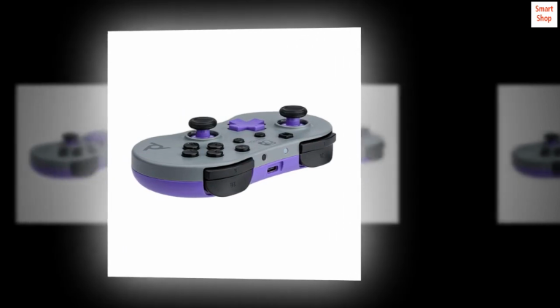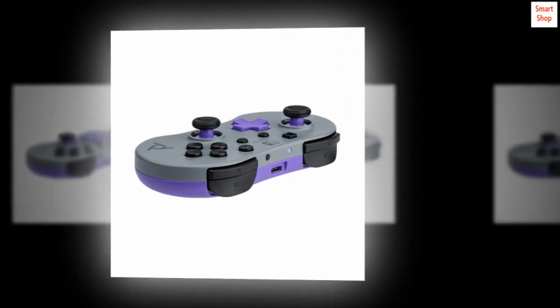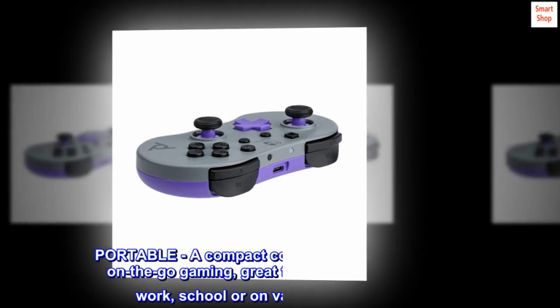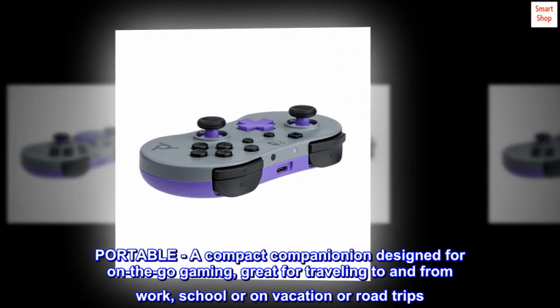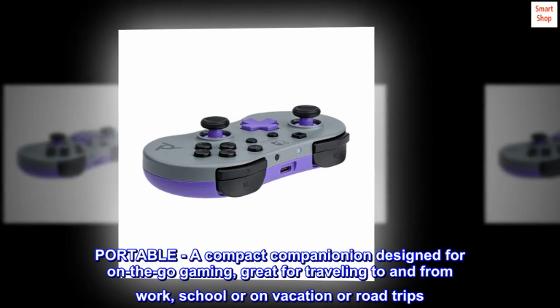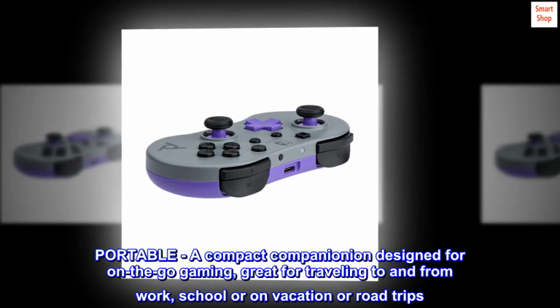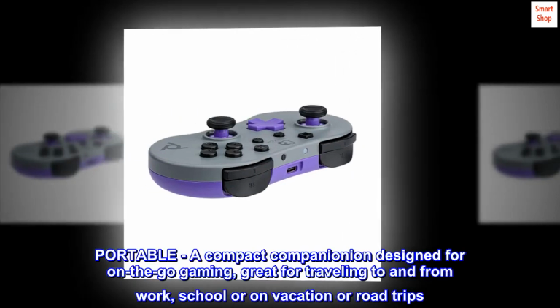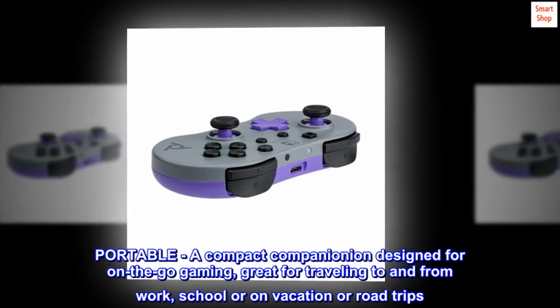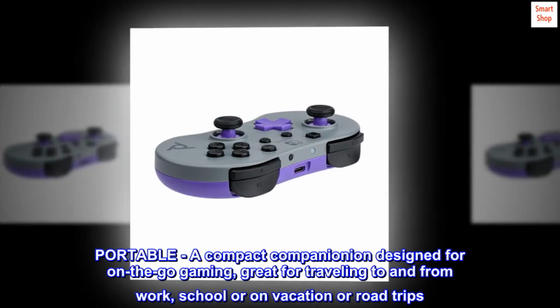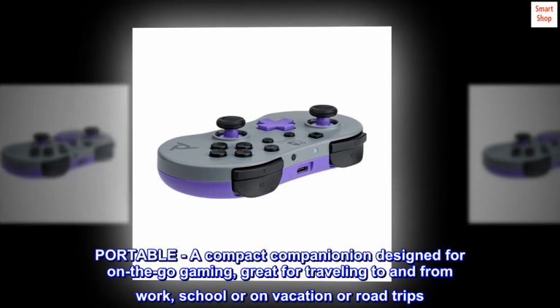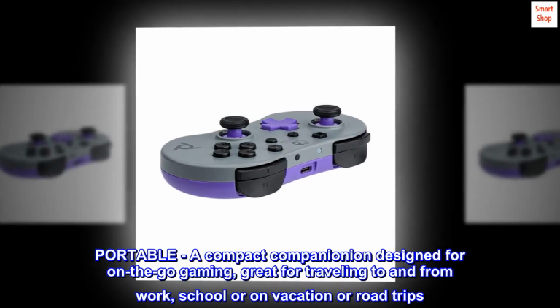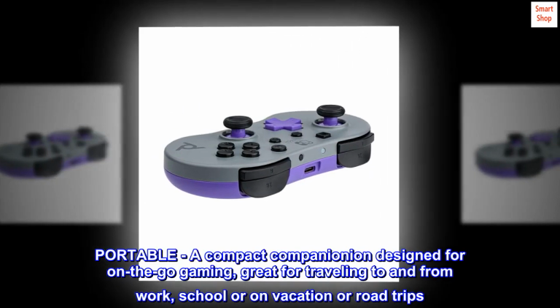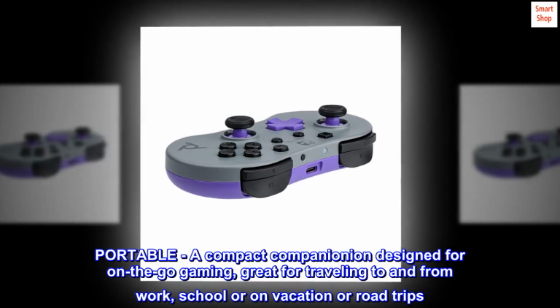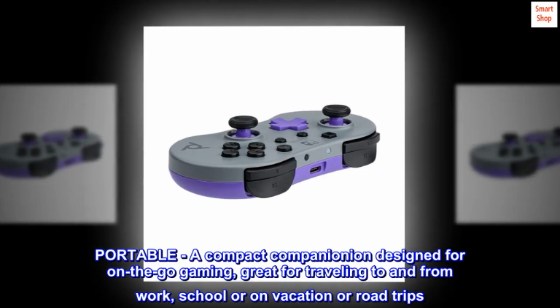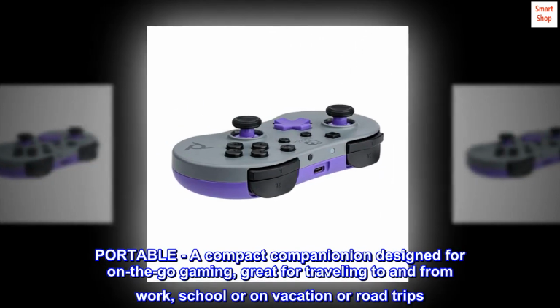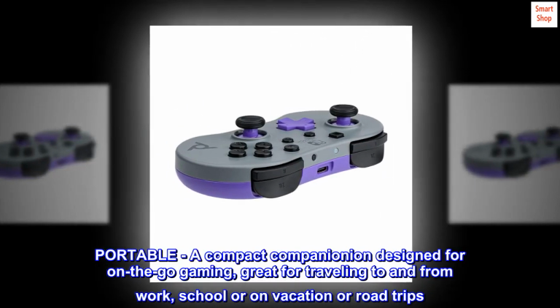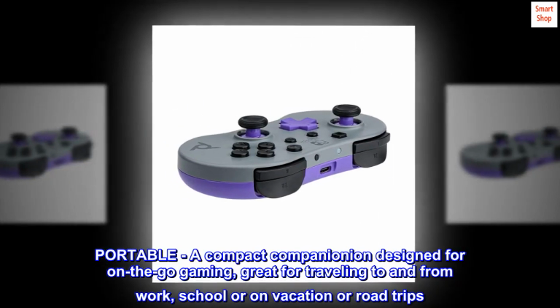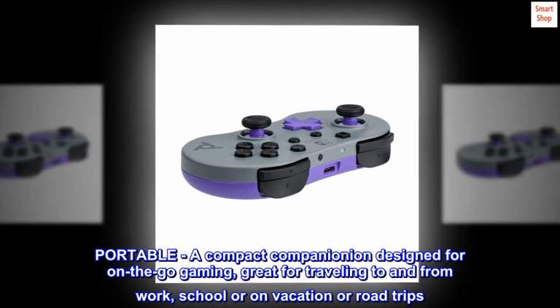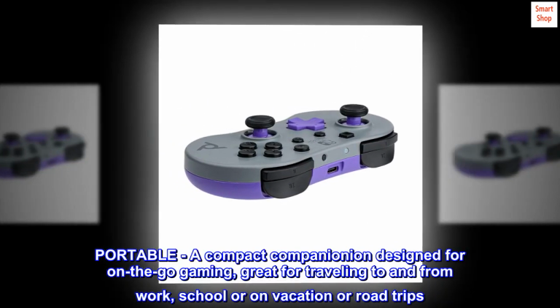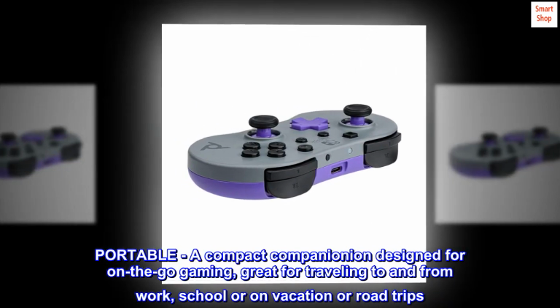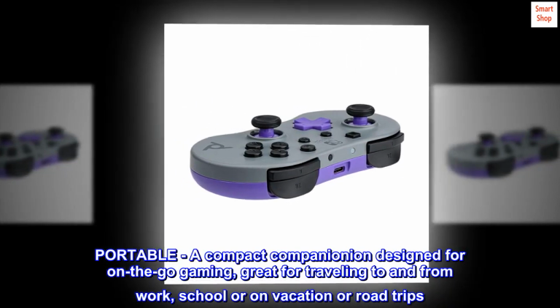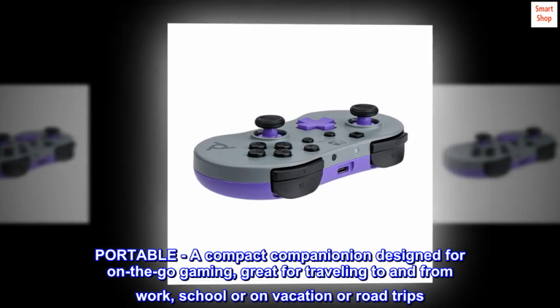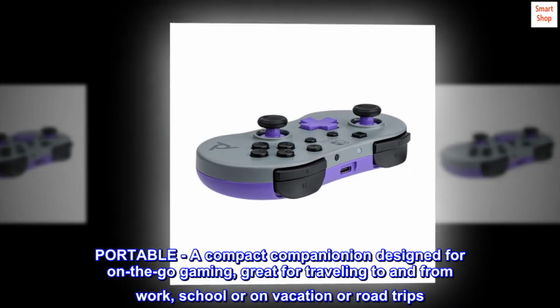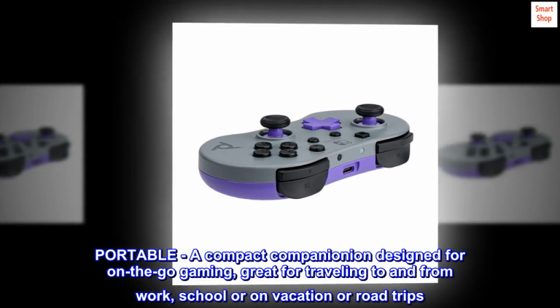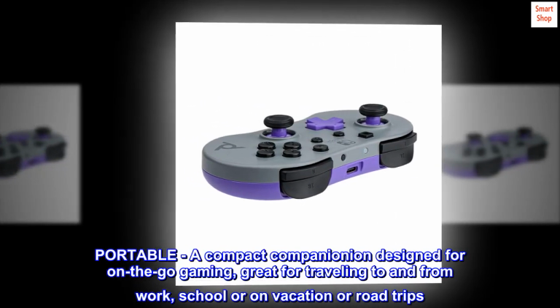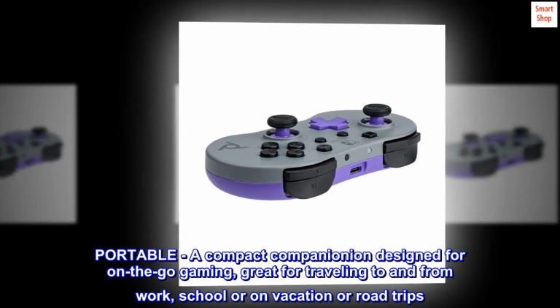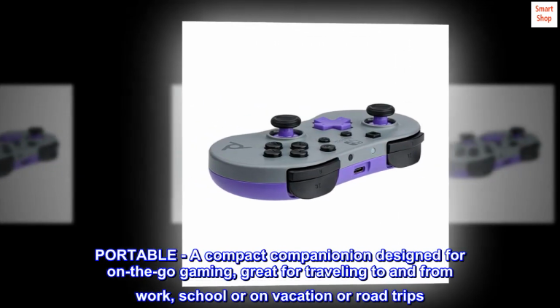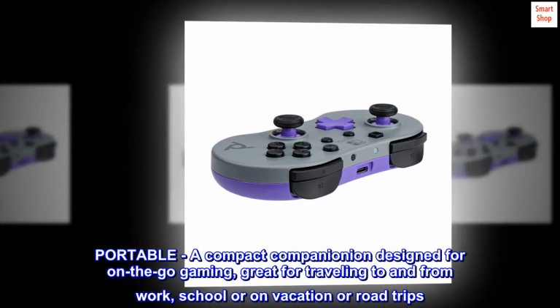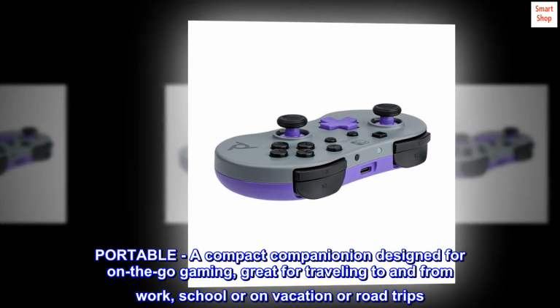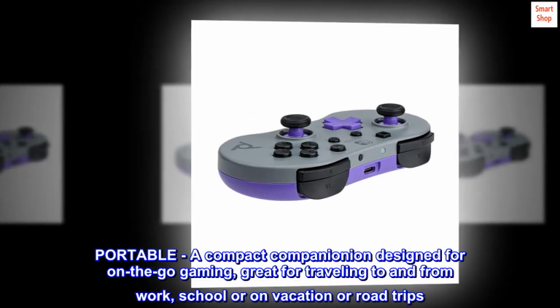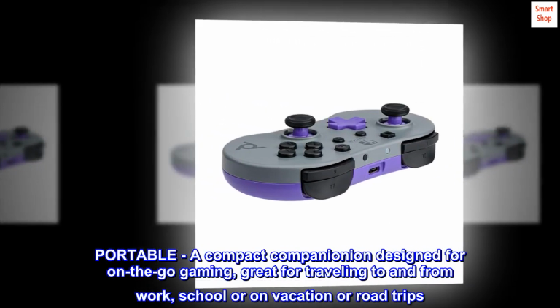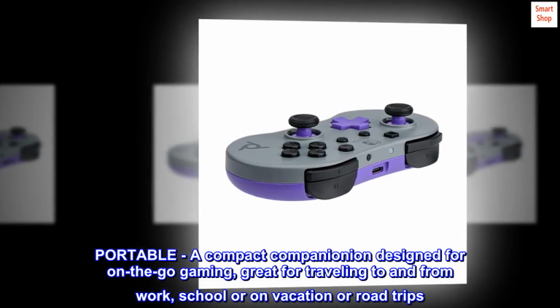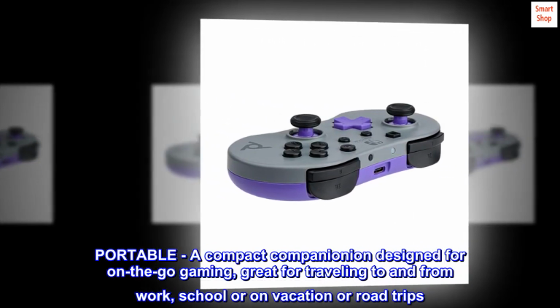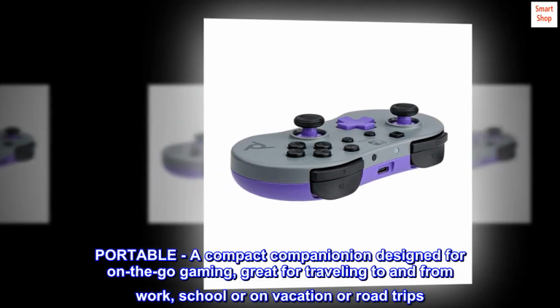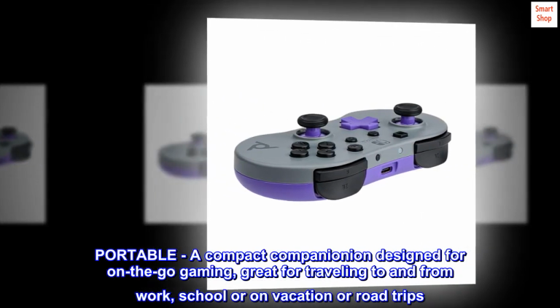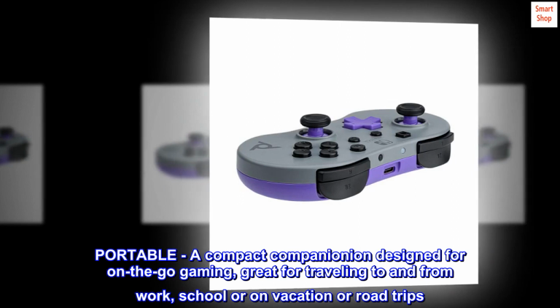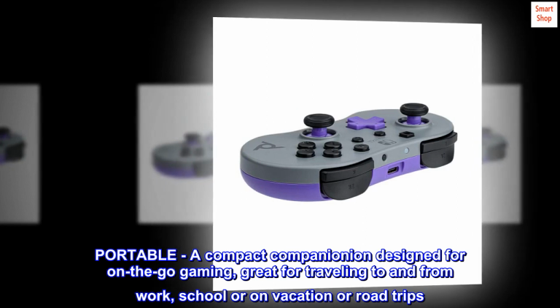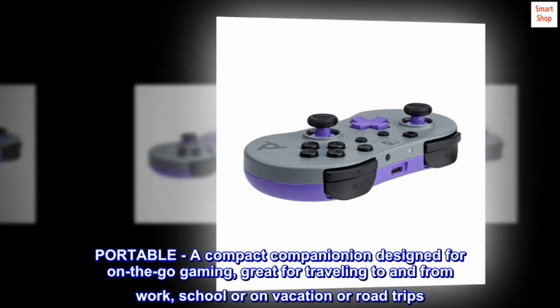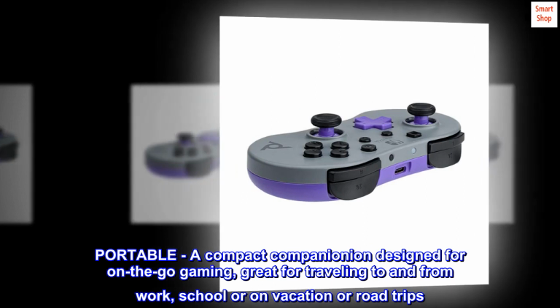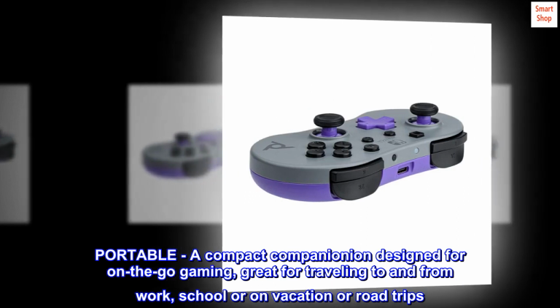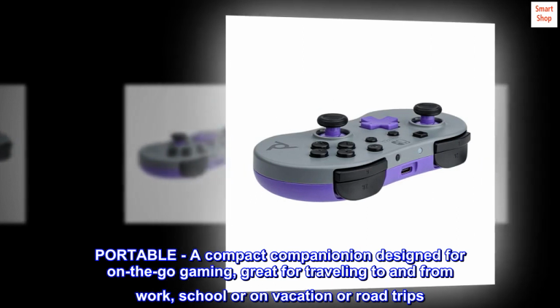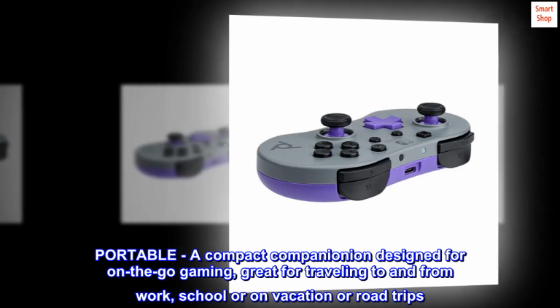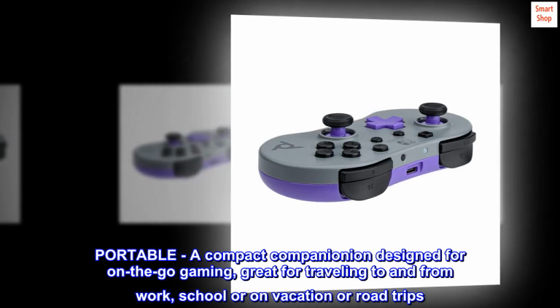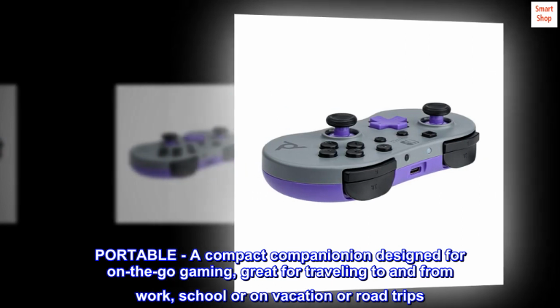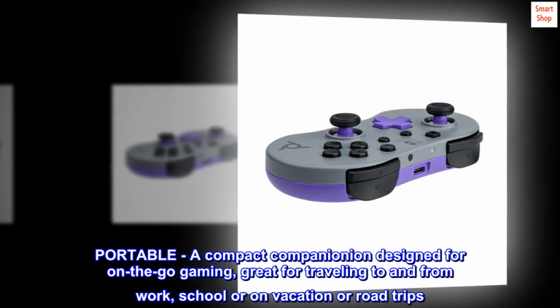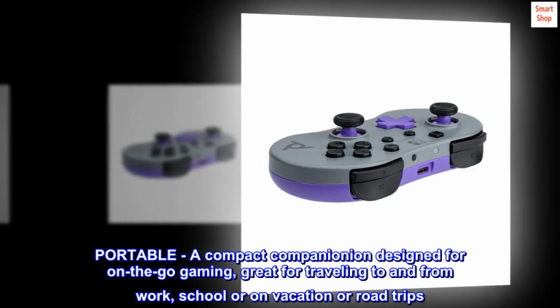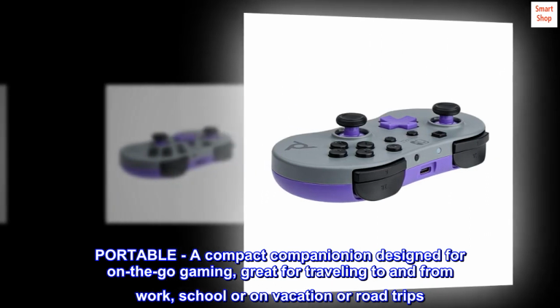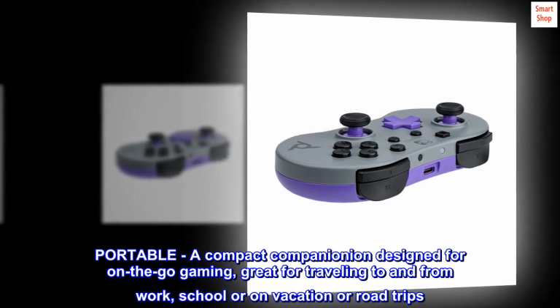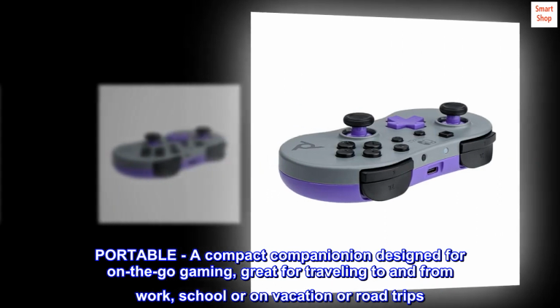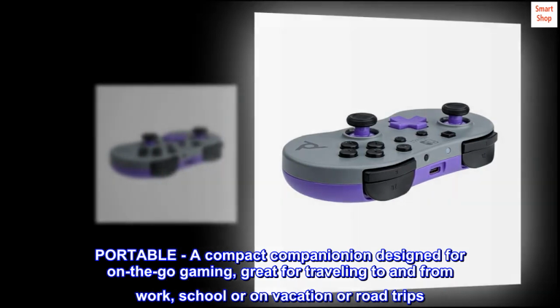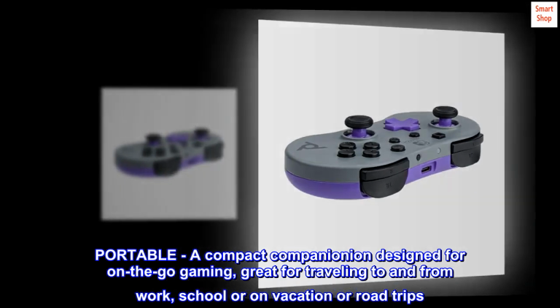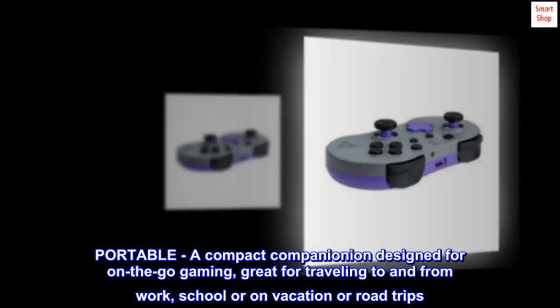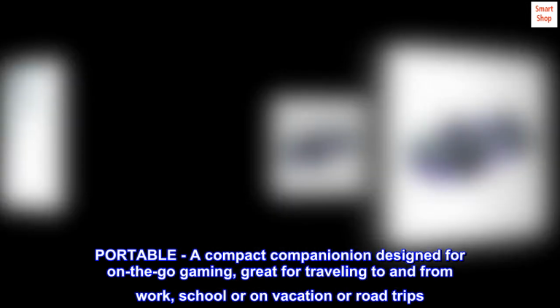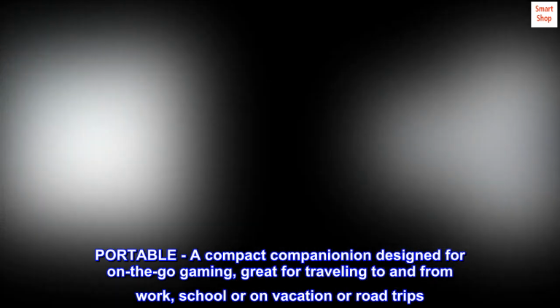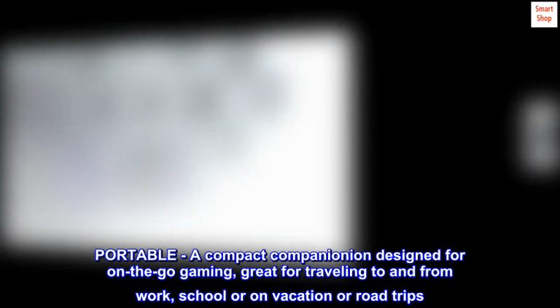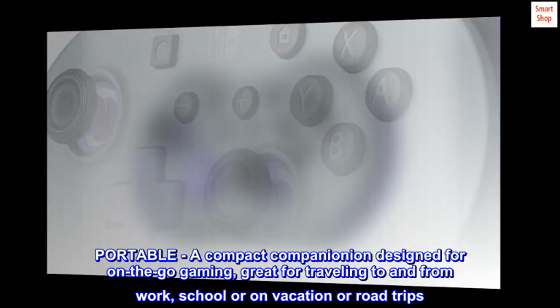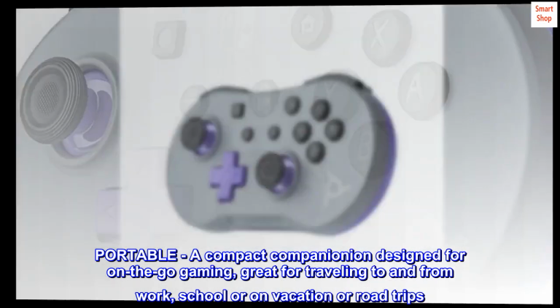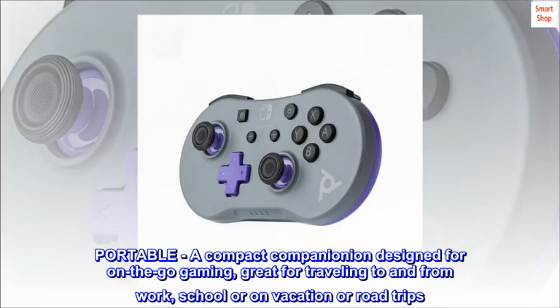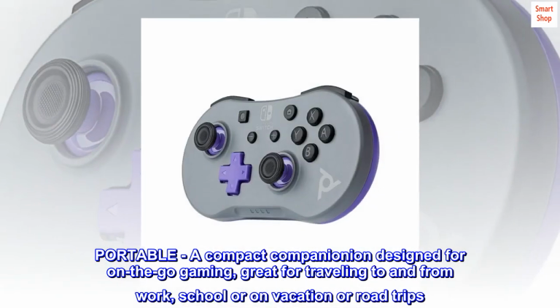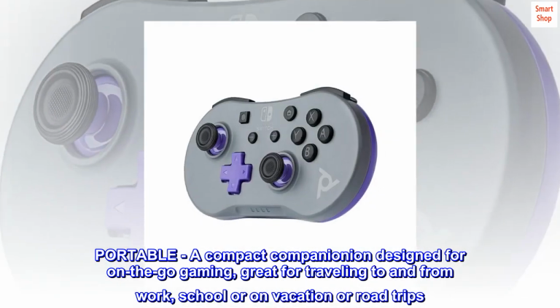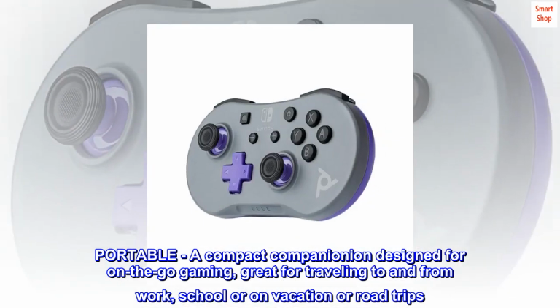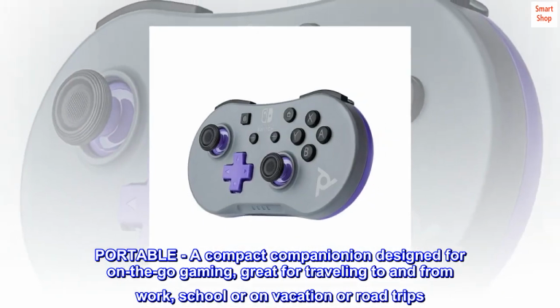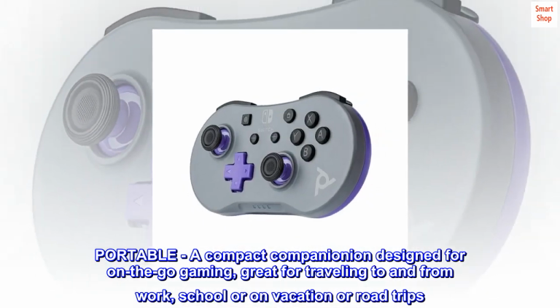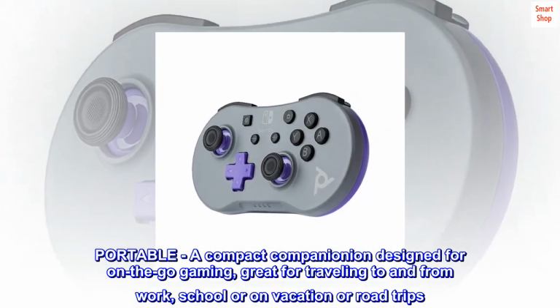Portable — a compact companion designed for on-the-go gaming, great for traveling to and from work, school, or on vacation and road trips.